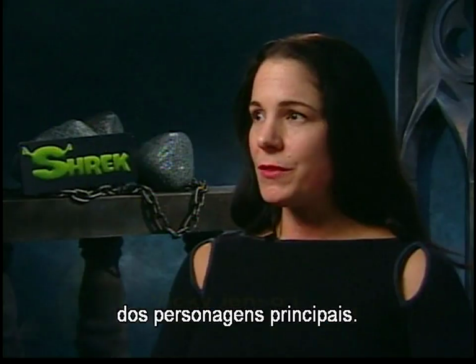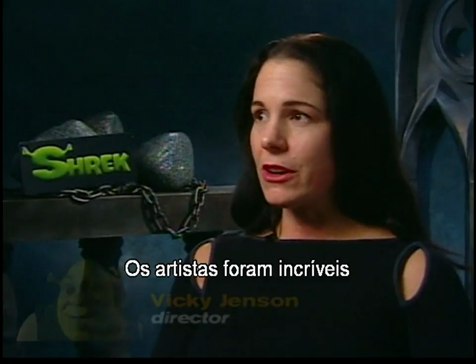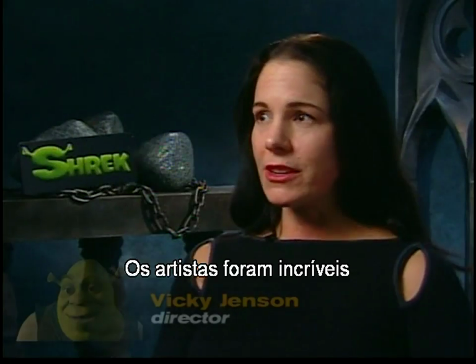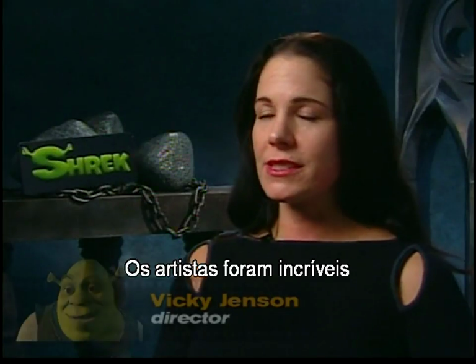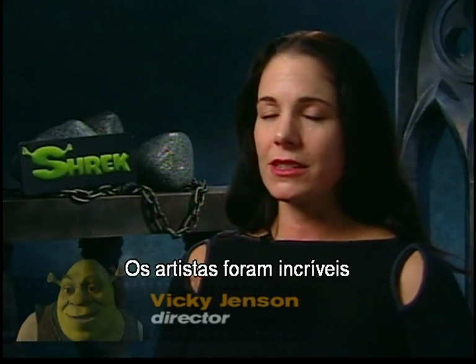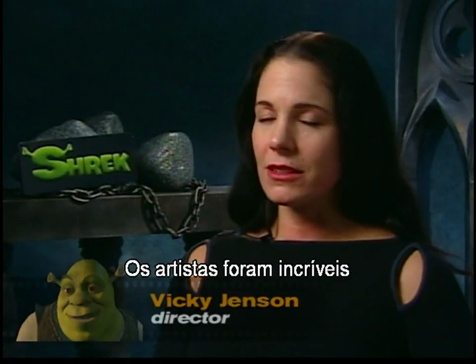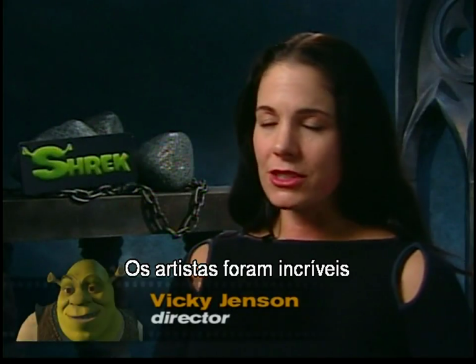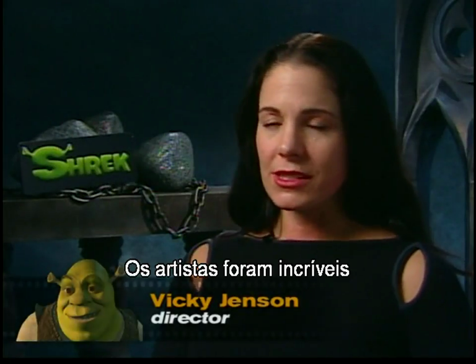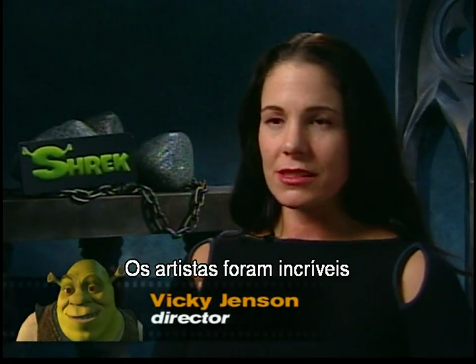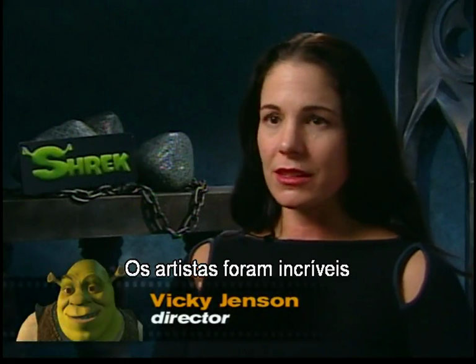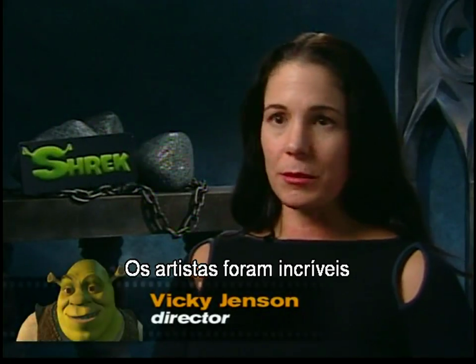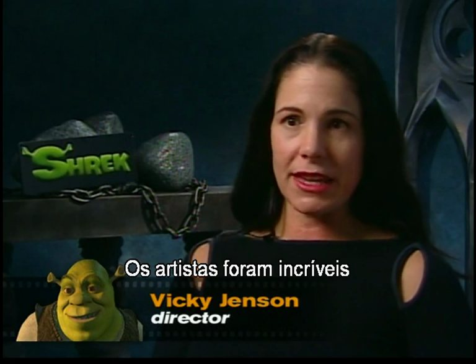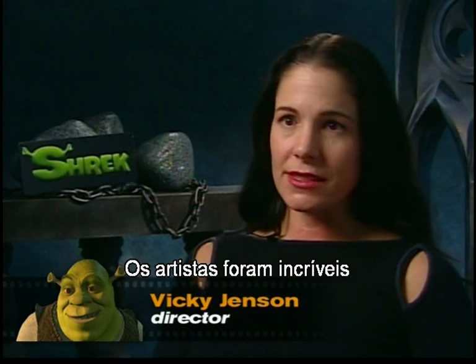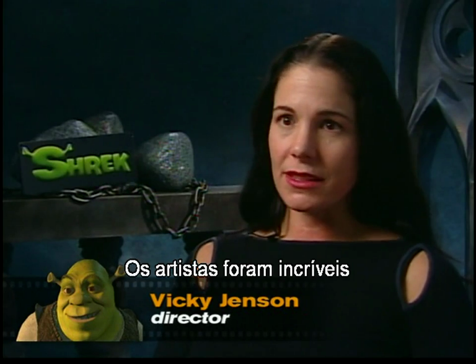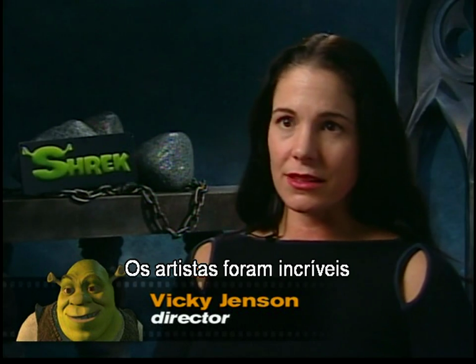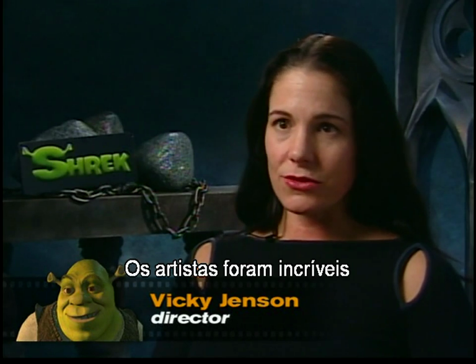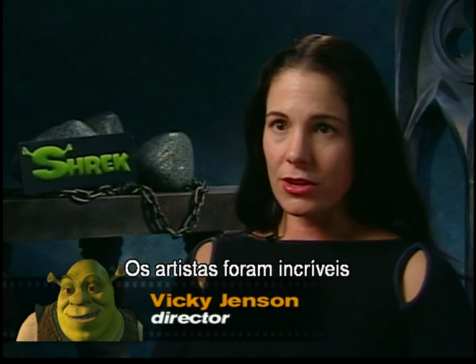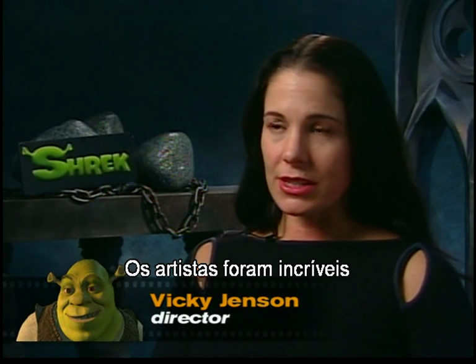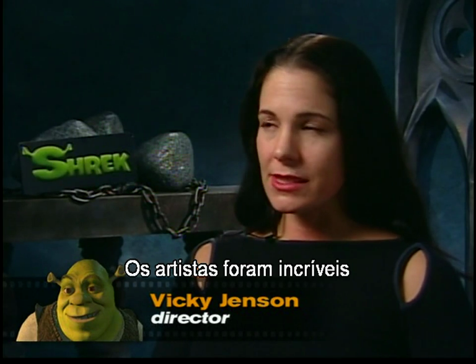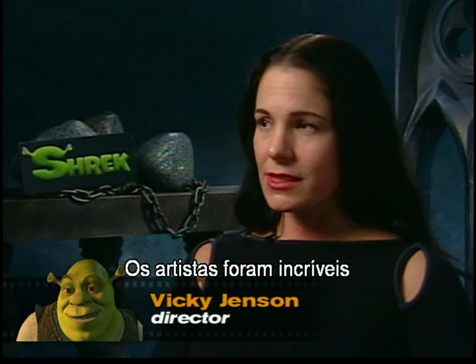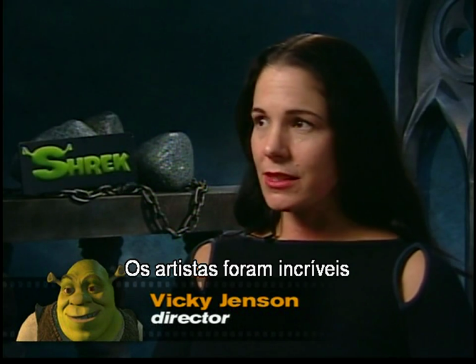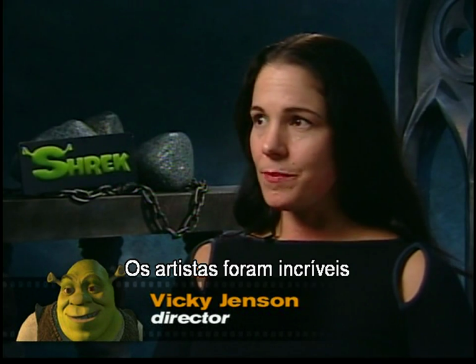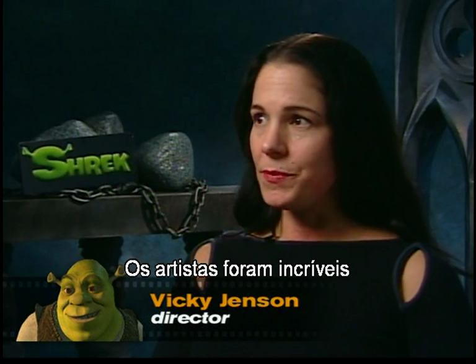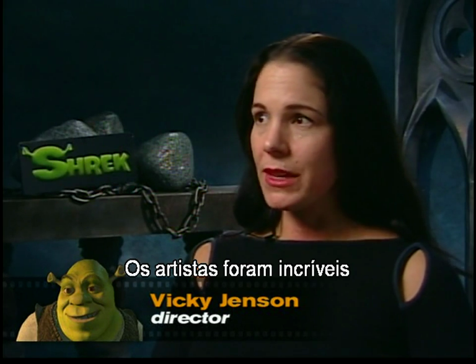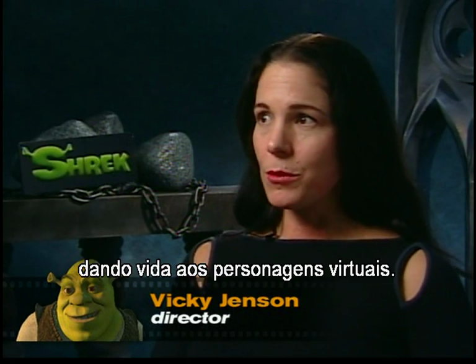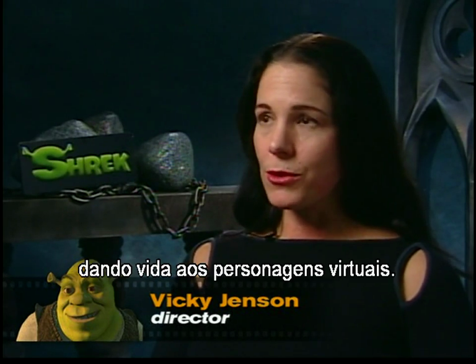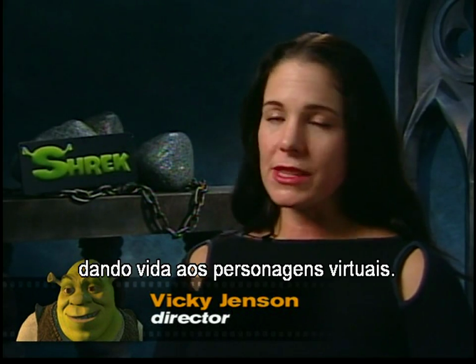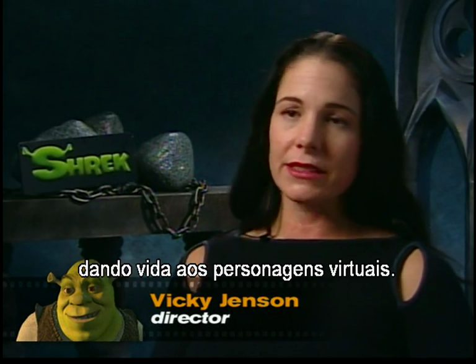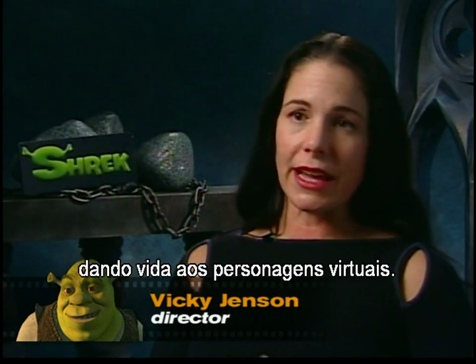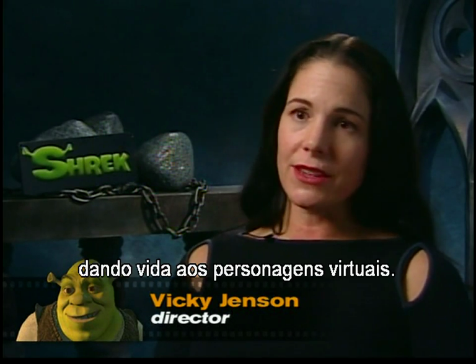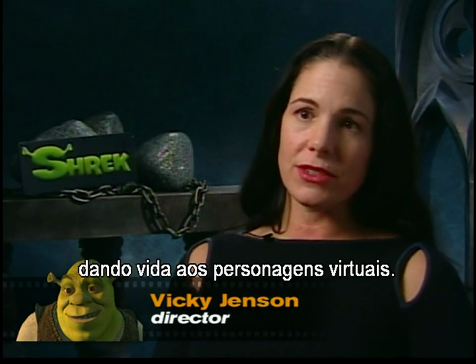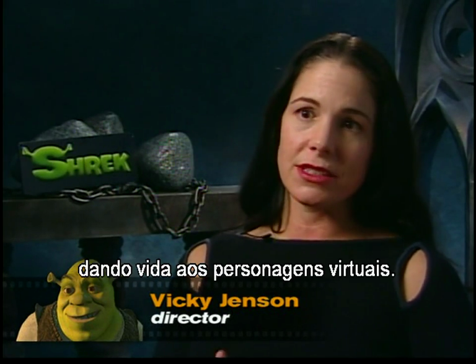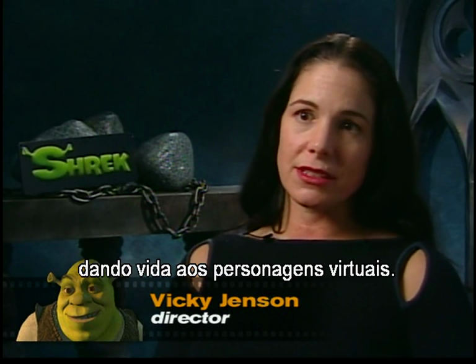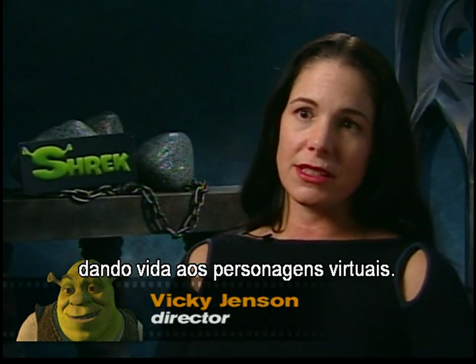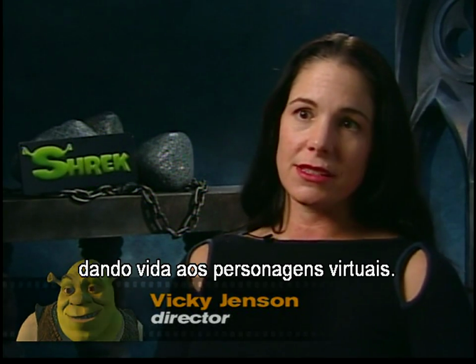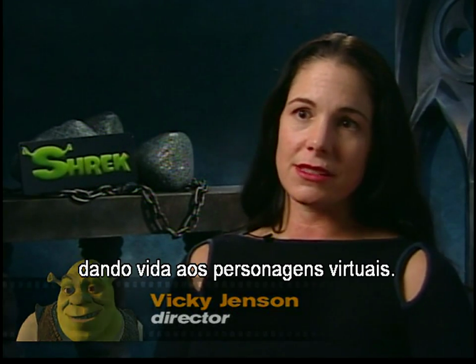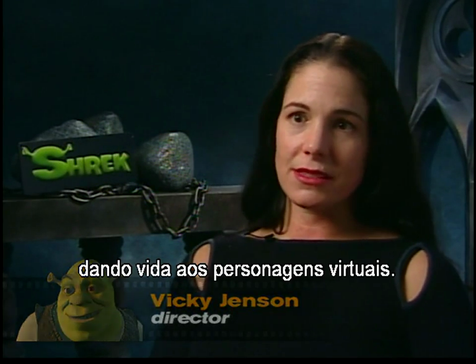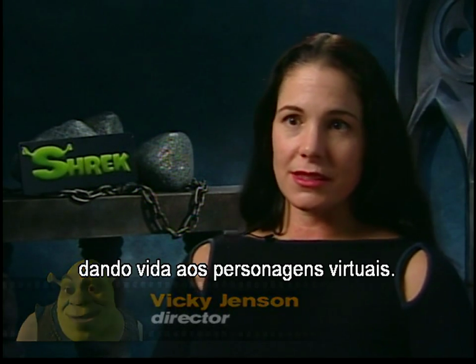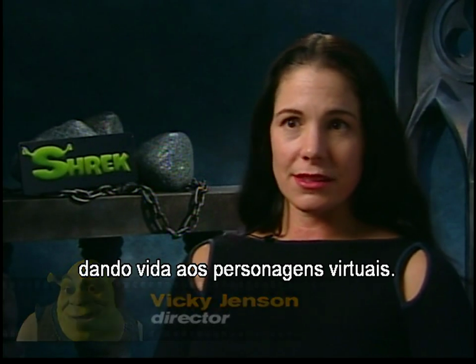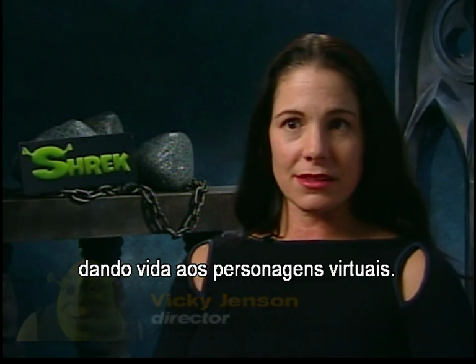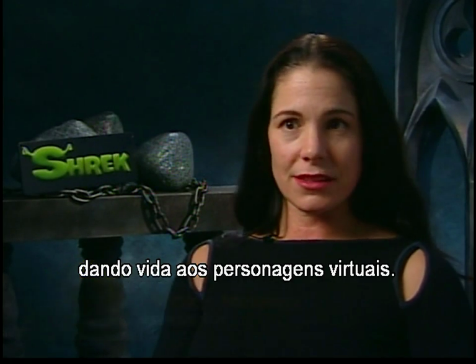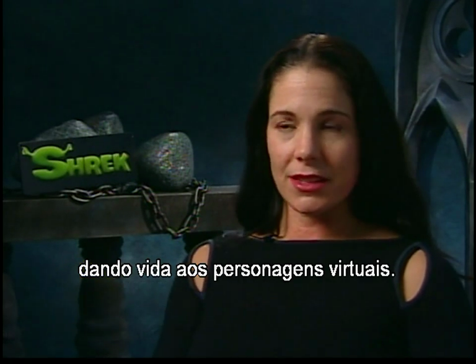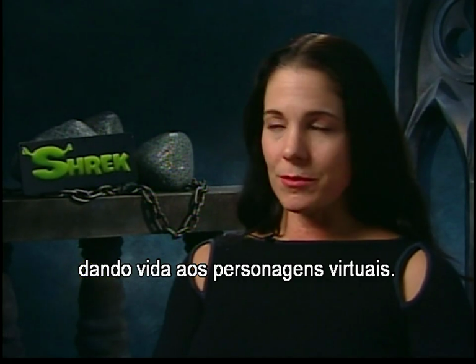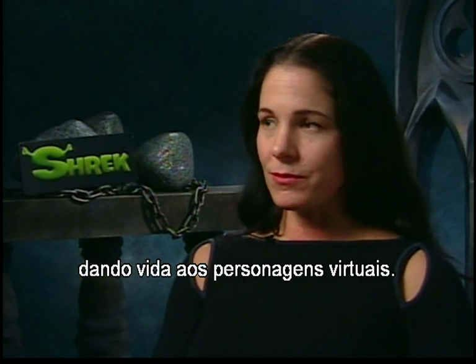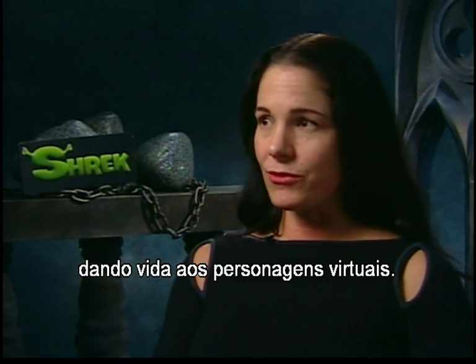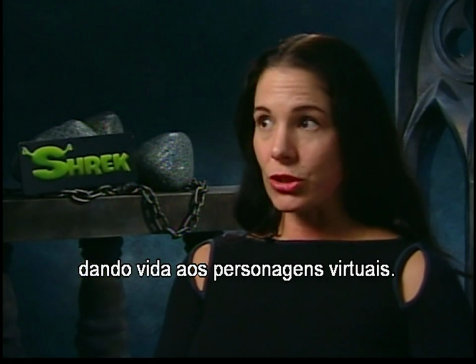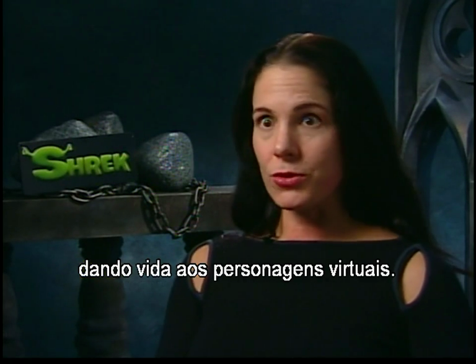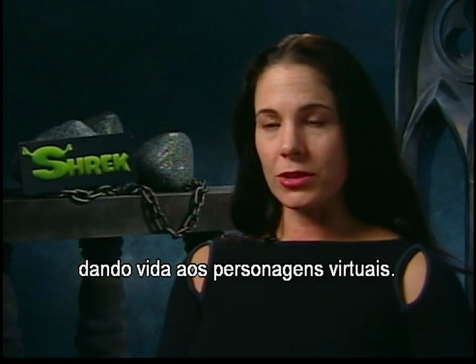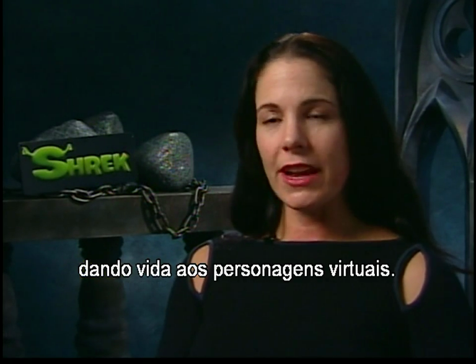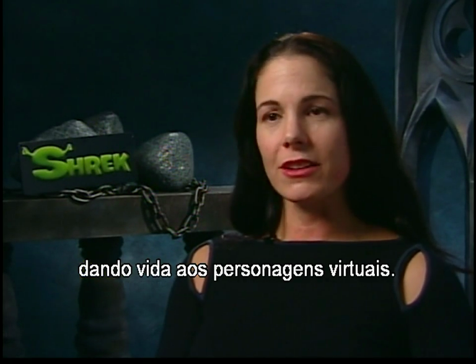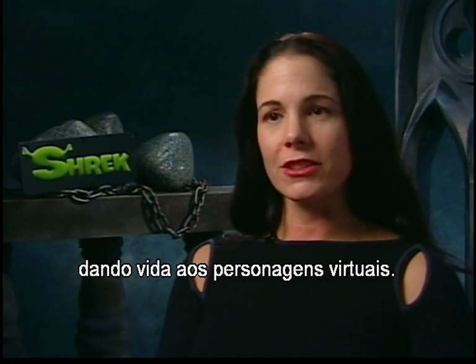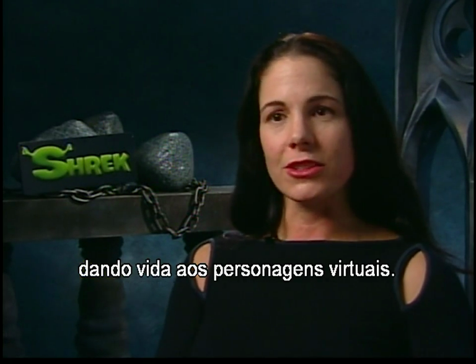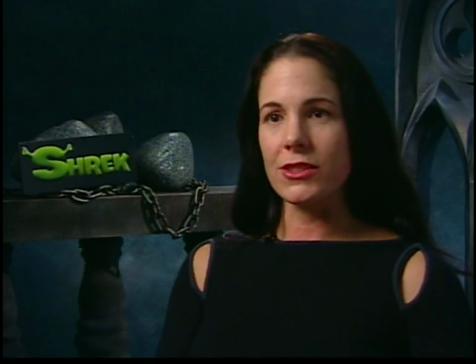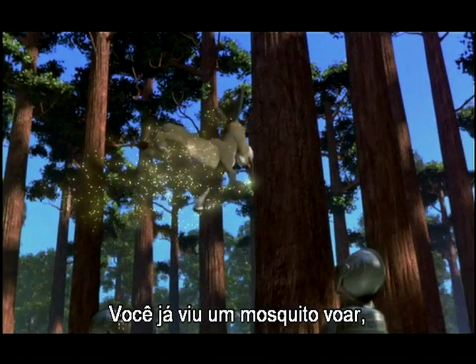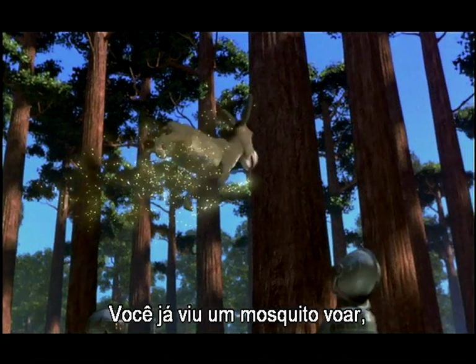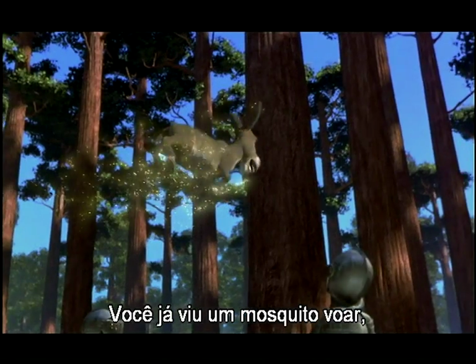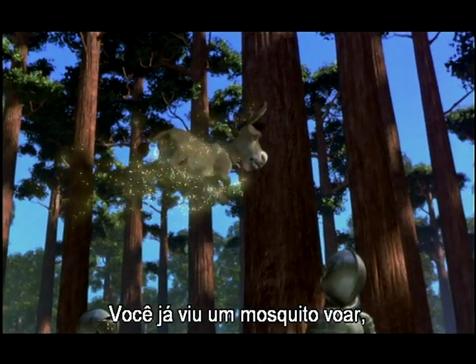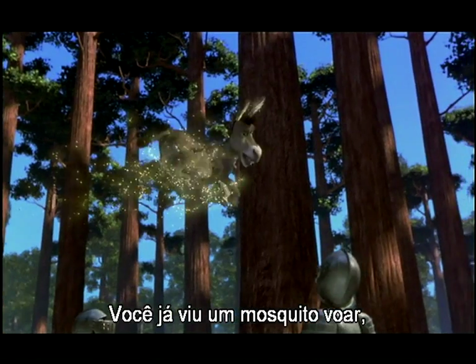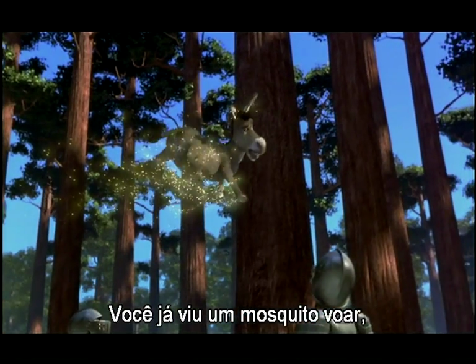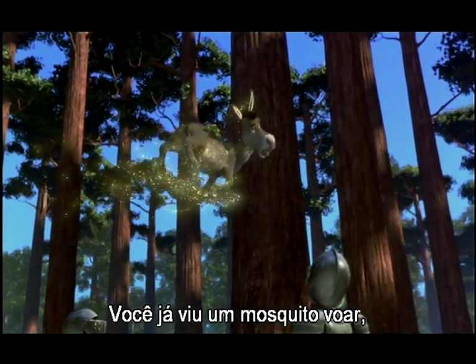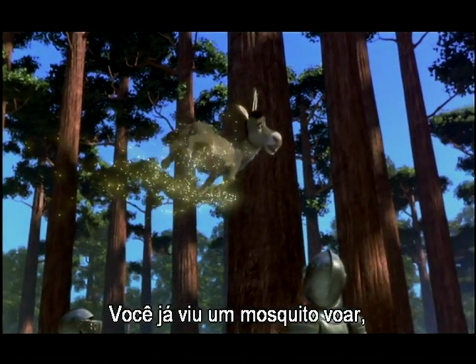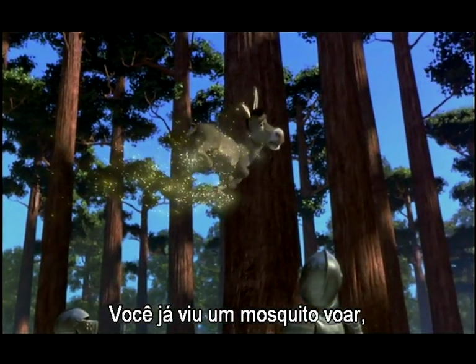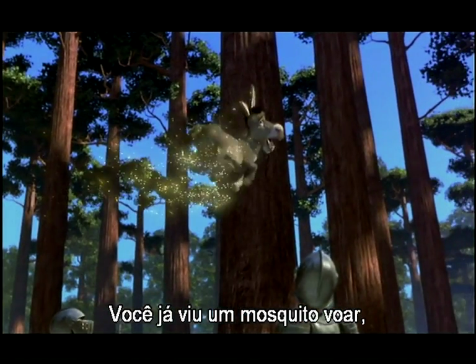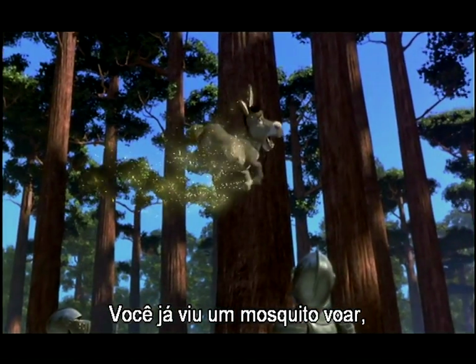The artists here are just amazing as far as breathing life into these virtual characters.